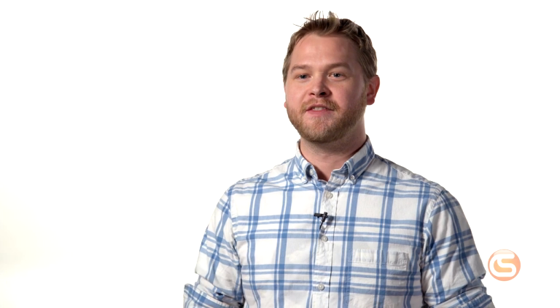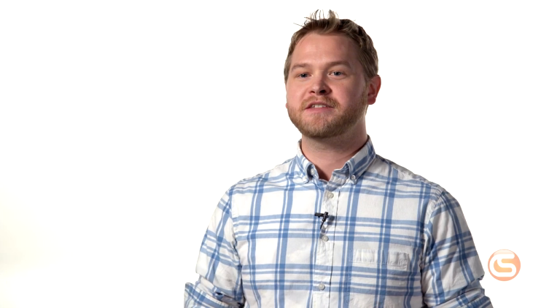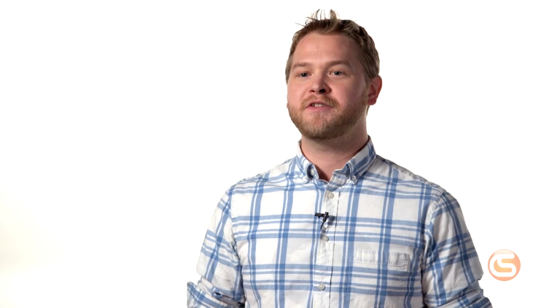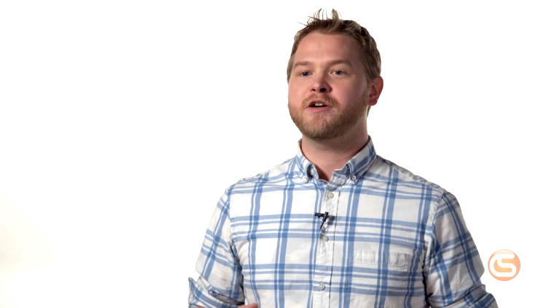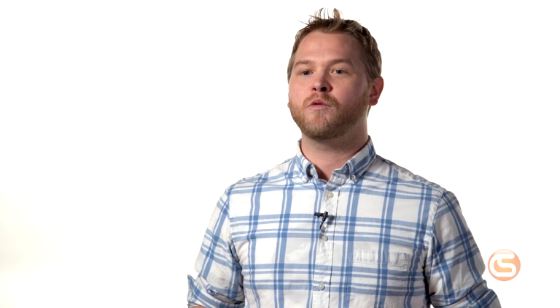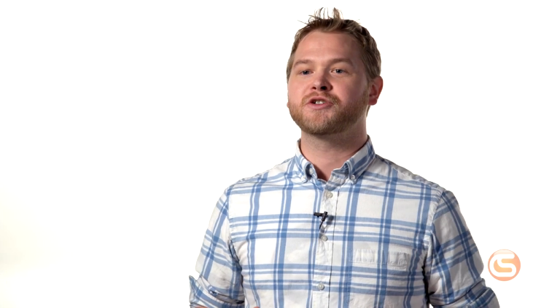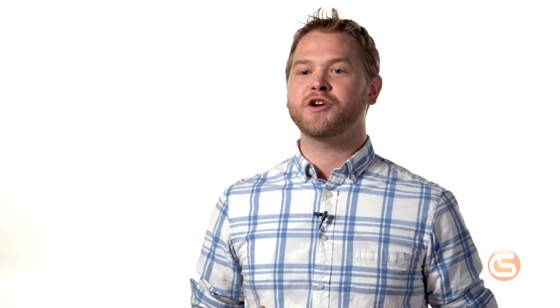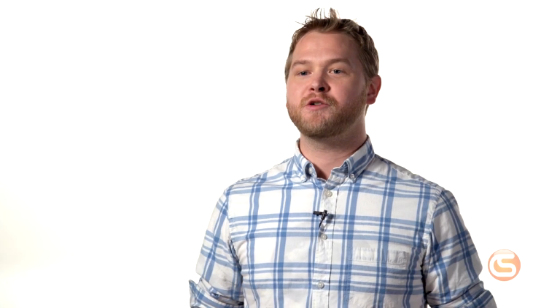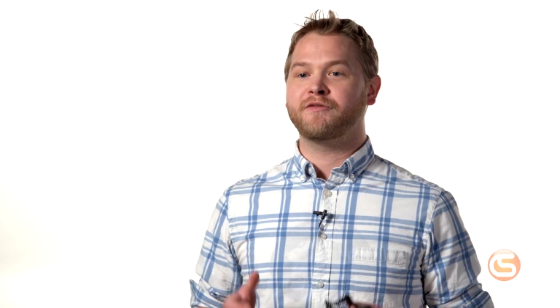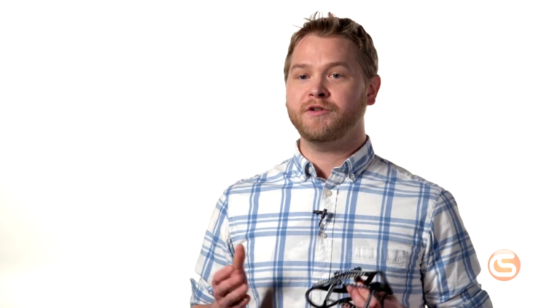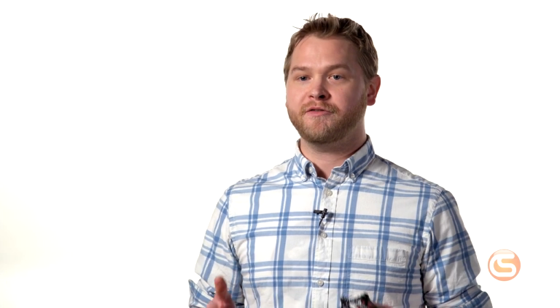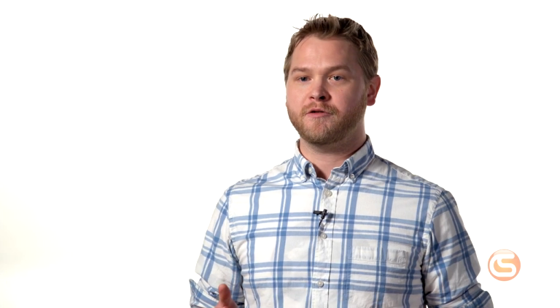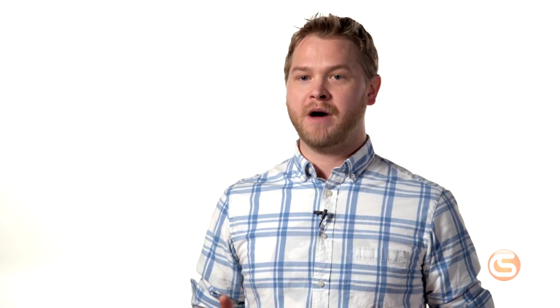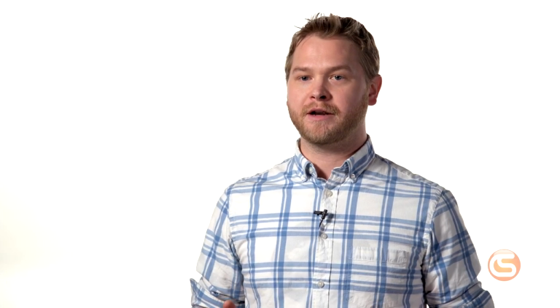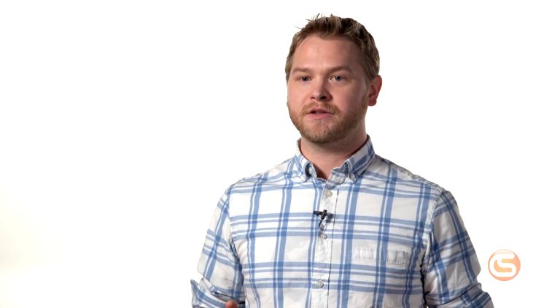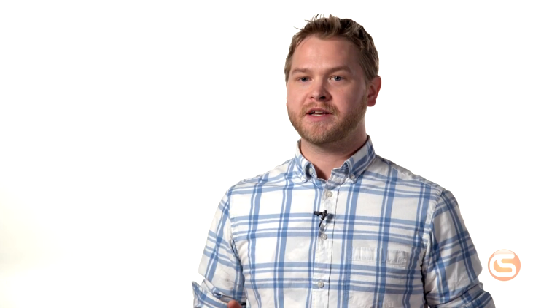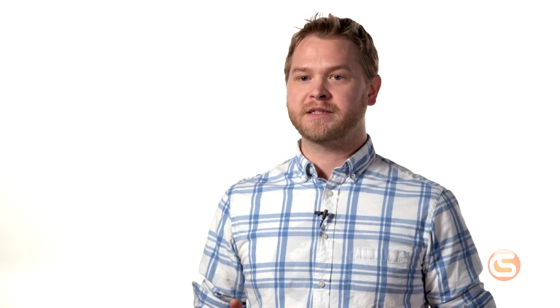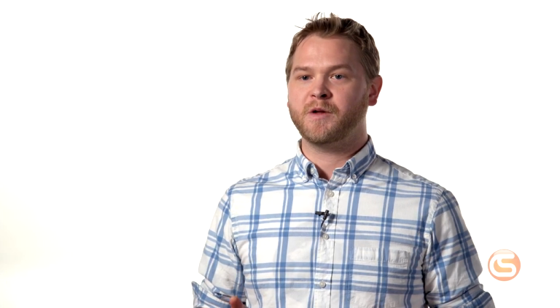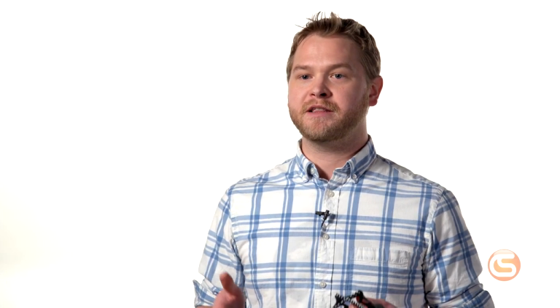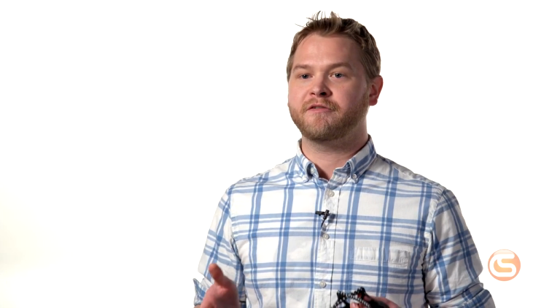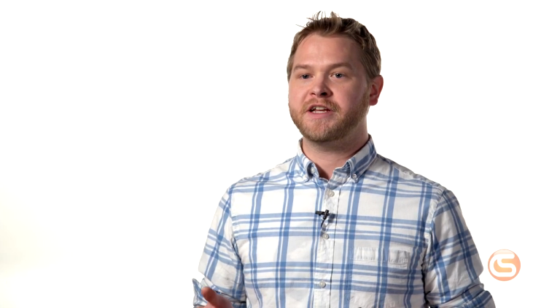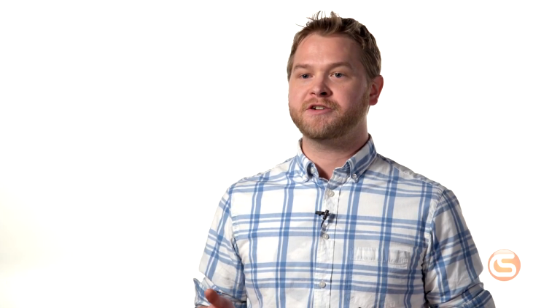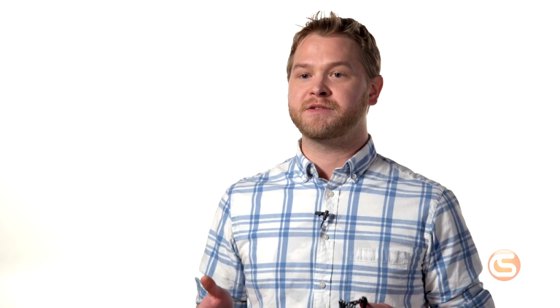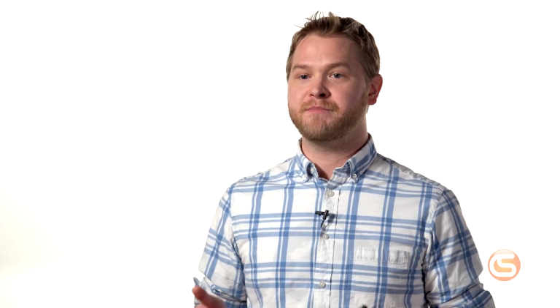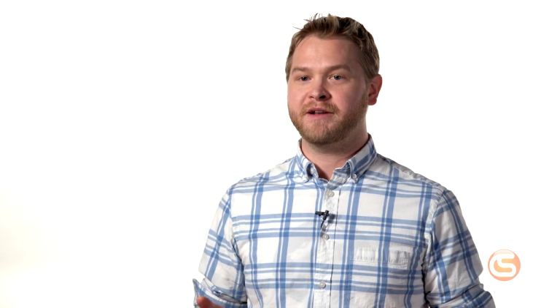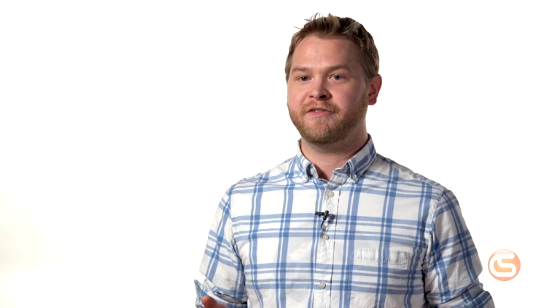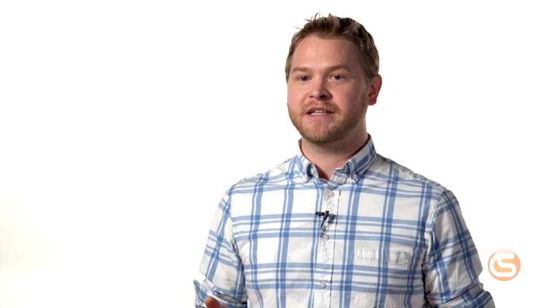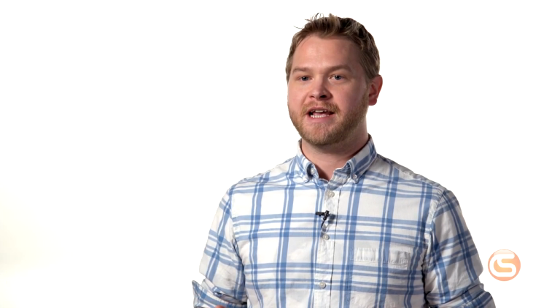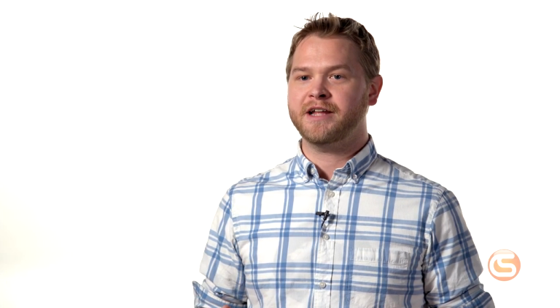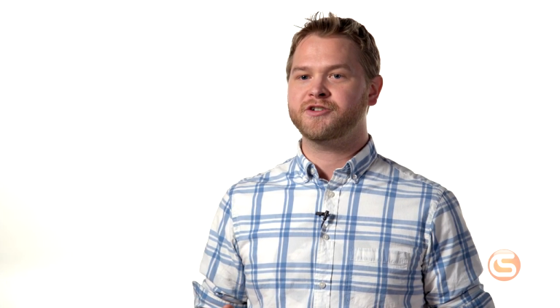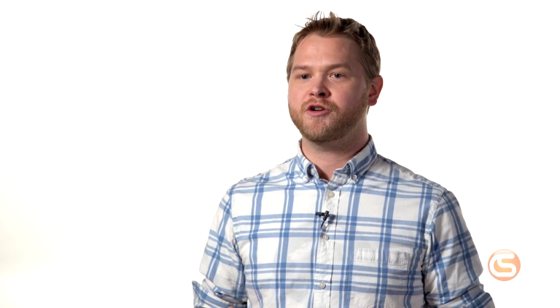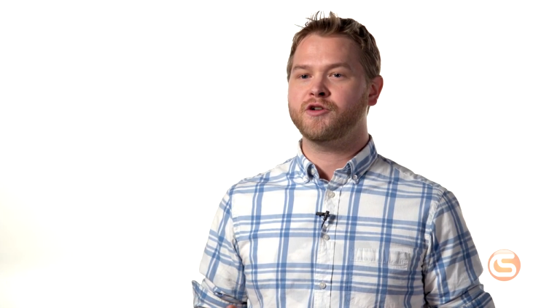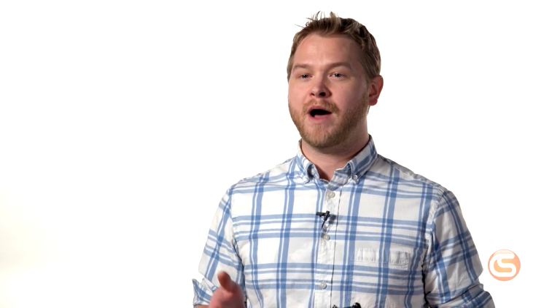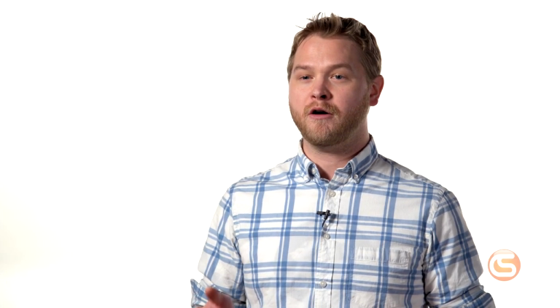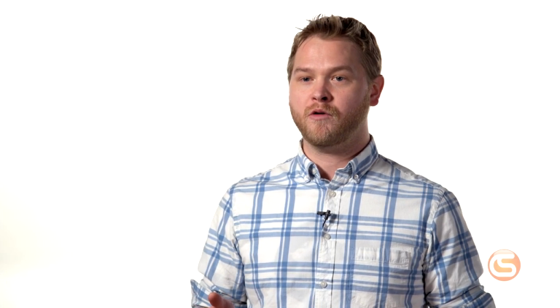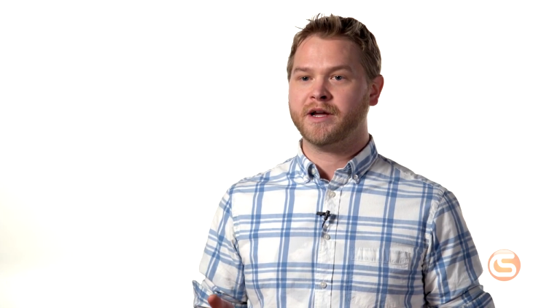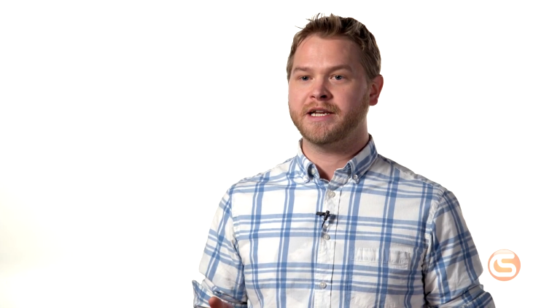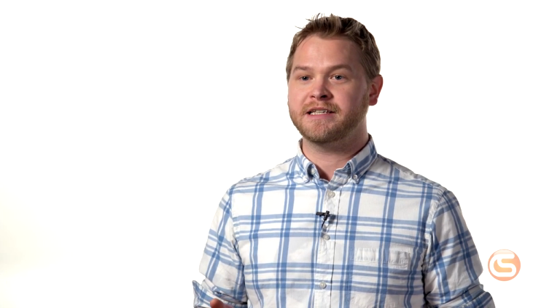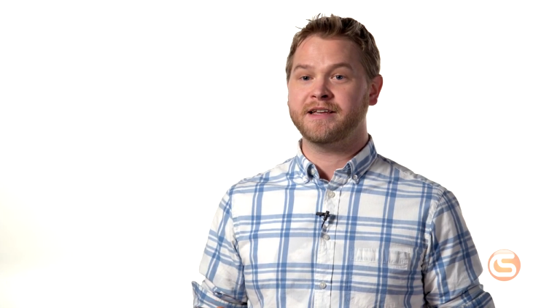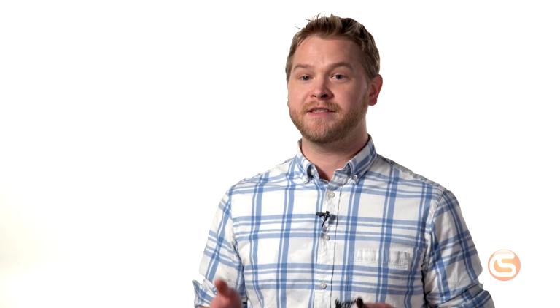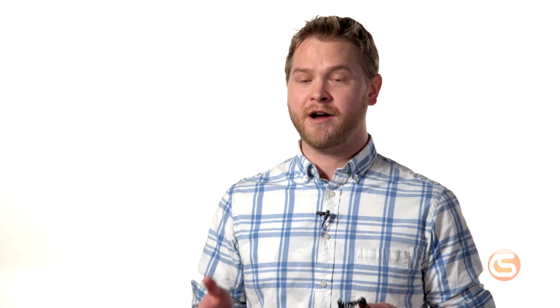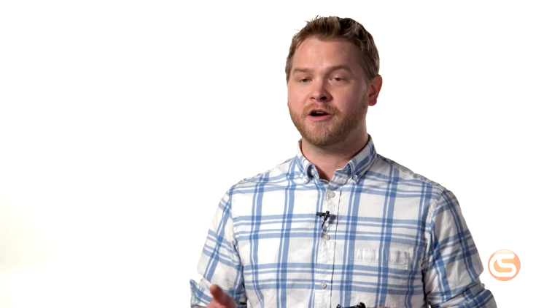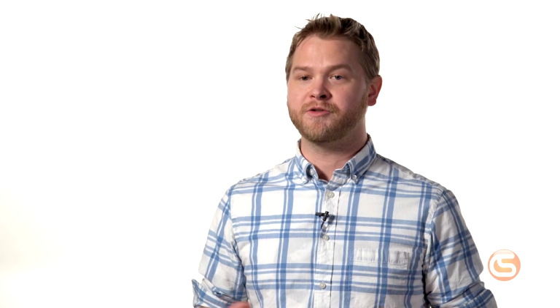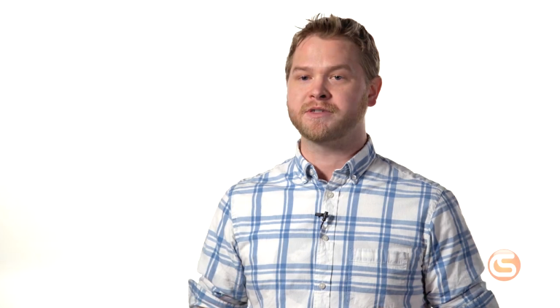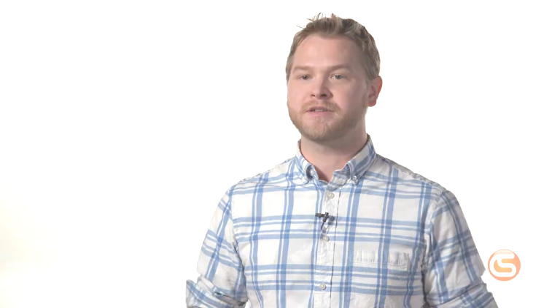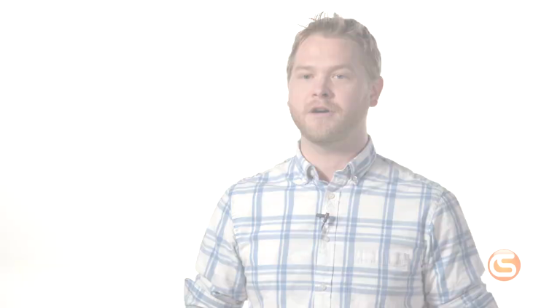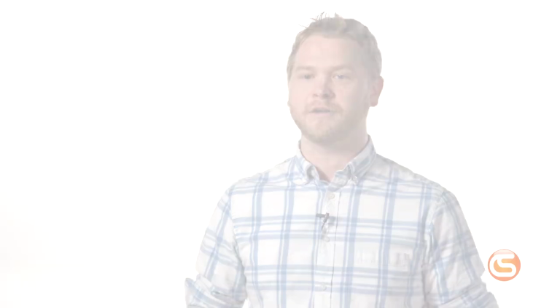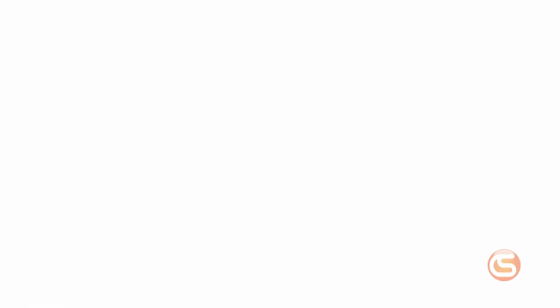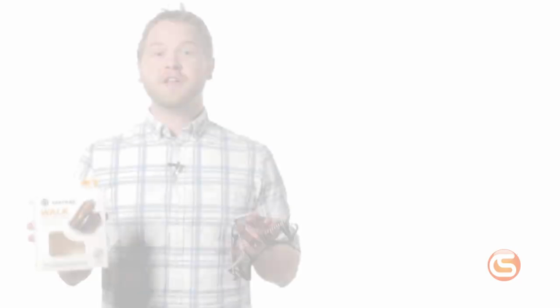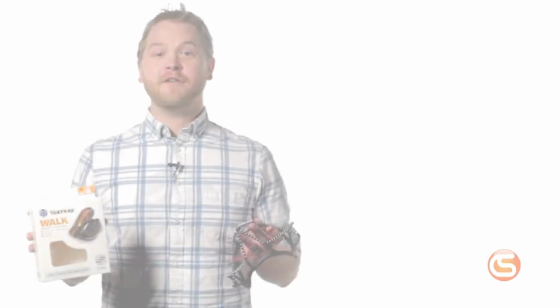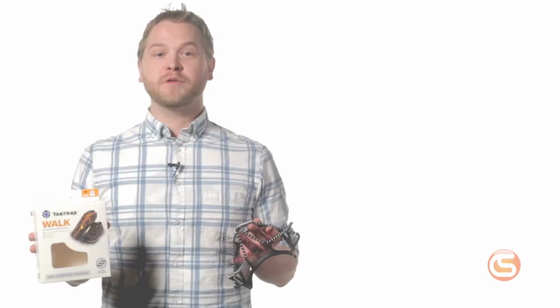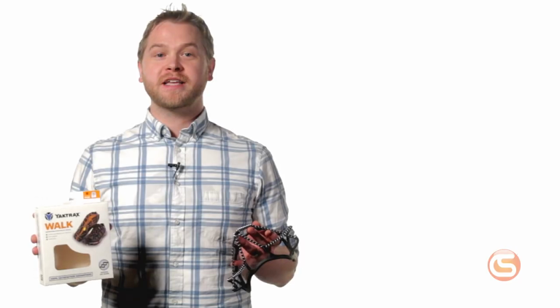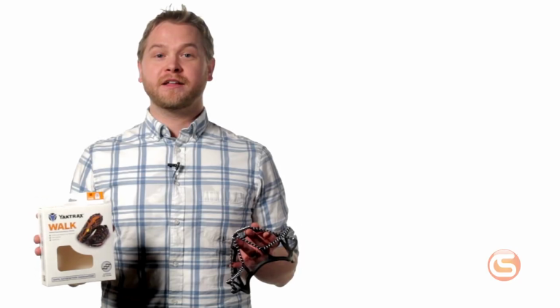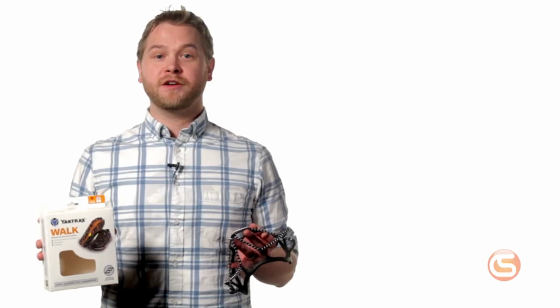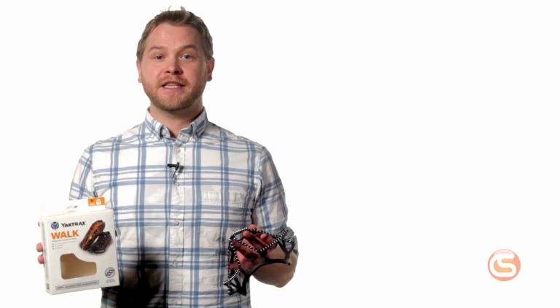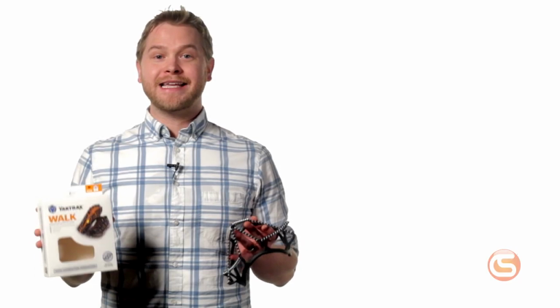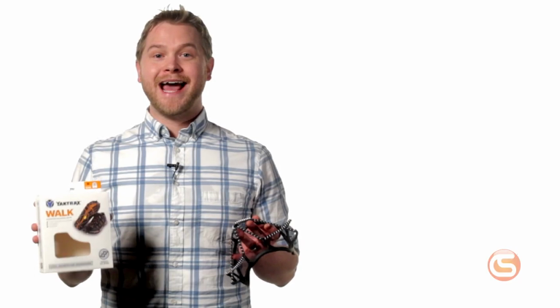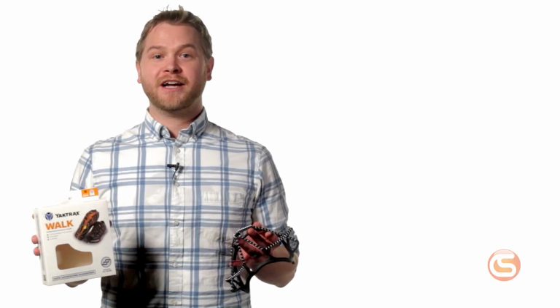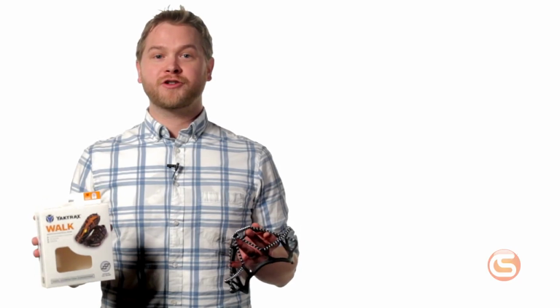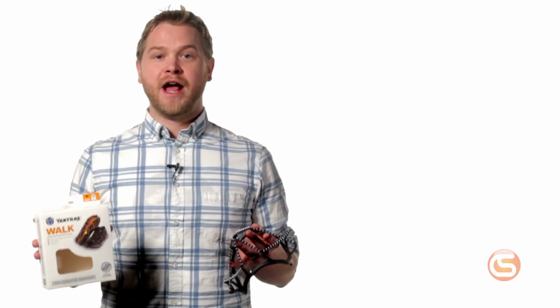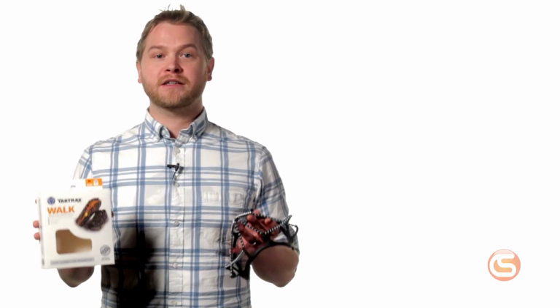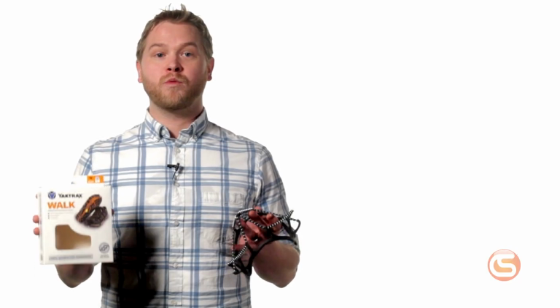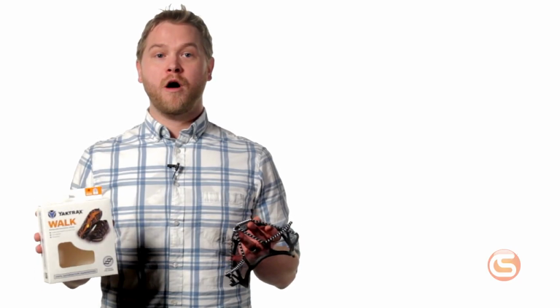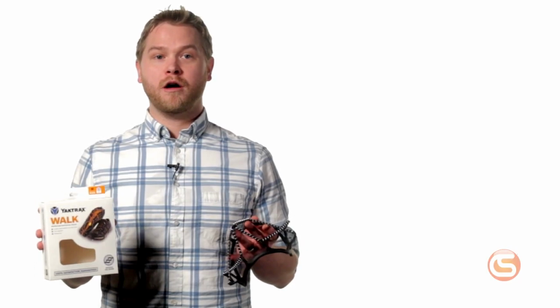In this video, we'll show you a few different models, explain their features and benefits, and show you how quick and easy they are to install. First off, we'll take a look at the YakTrax Walk.